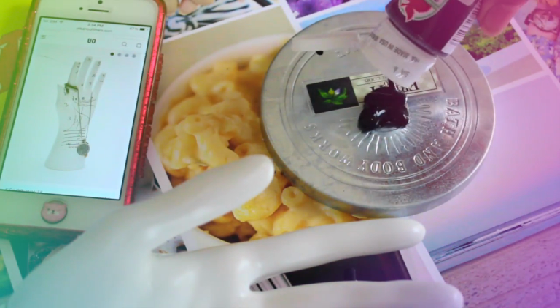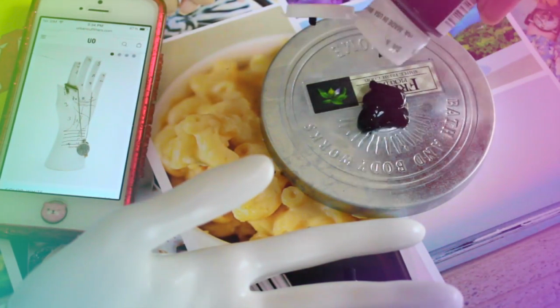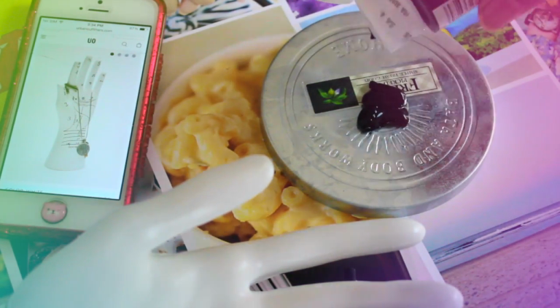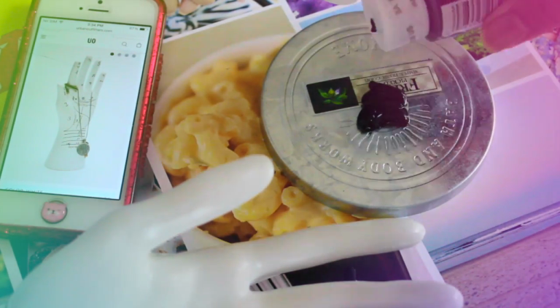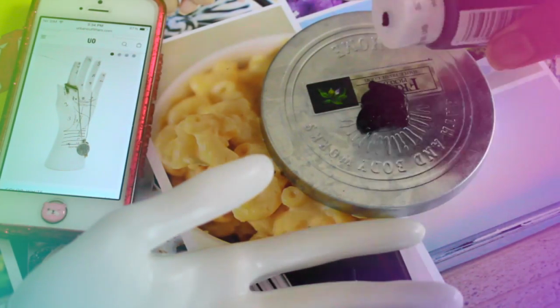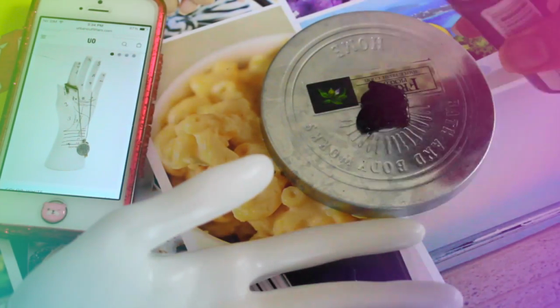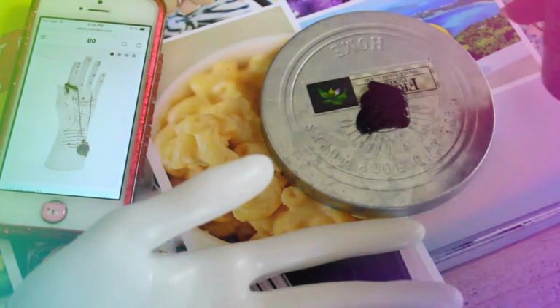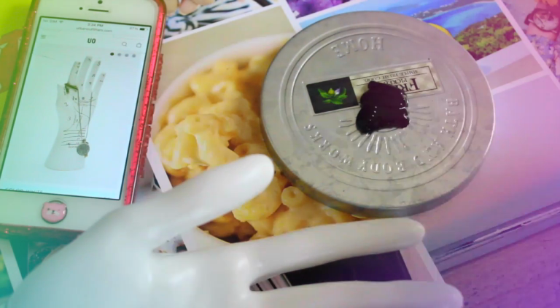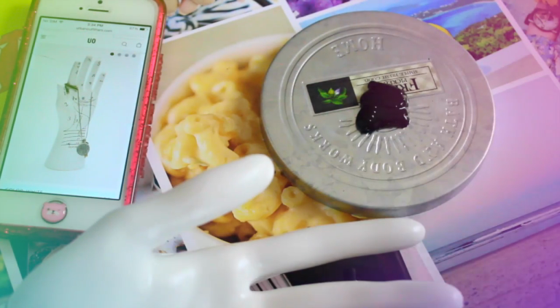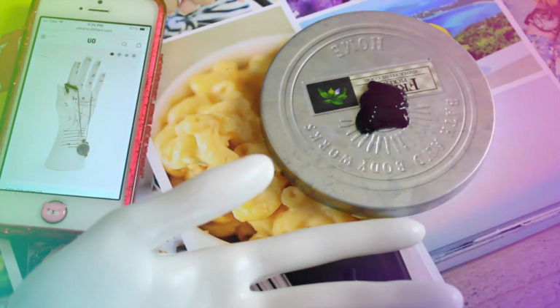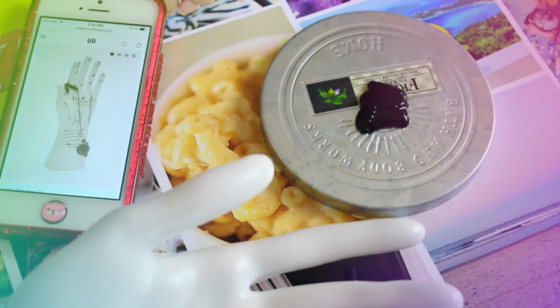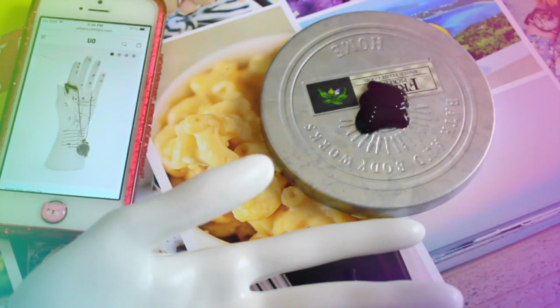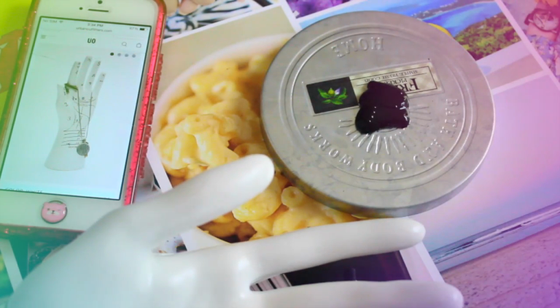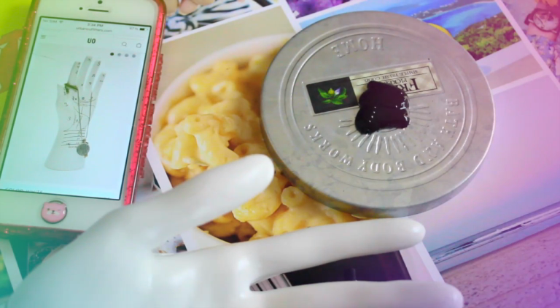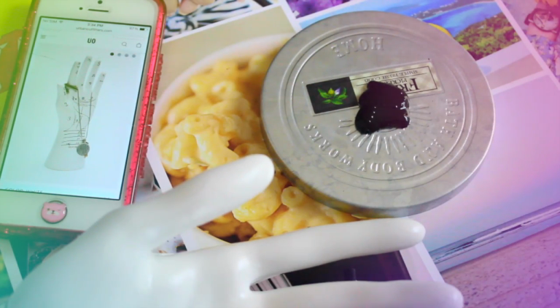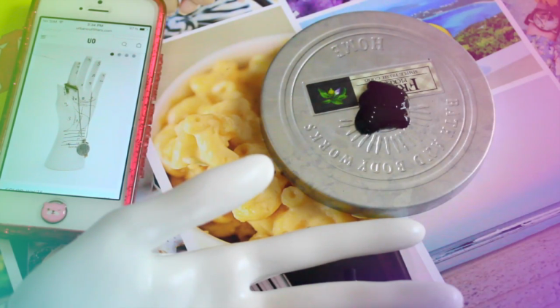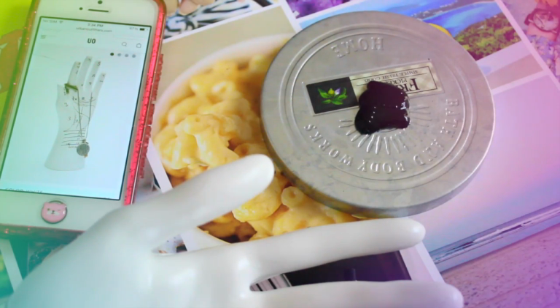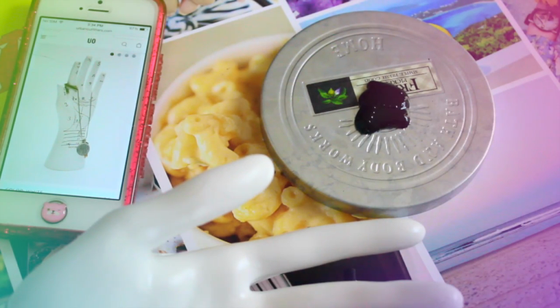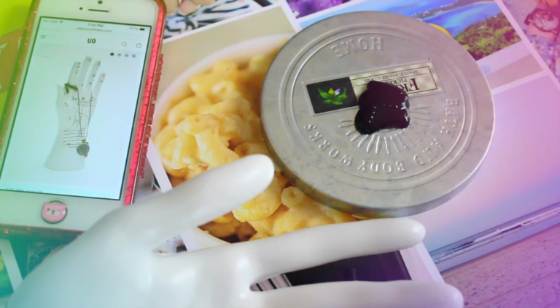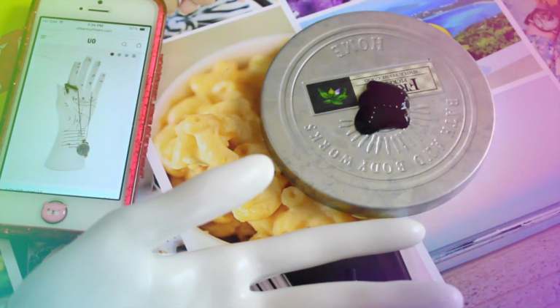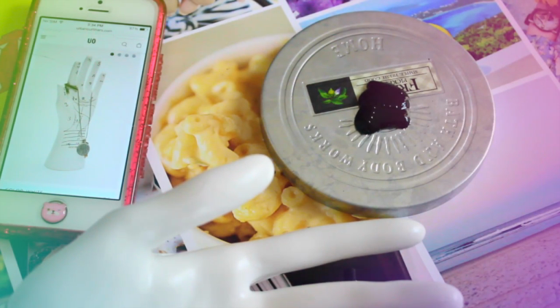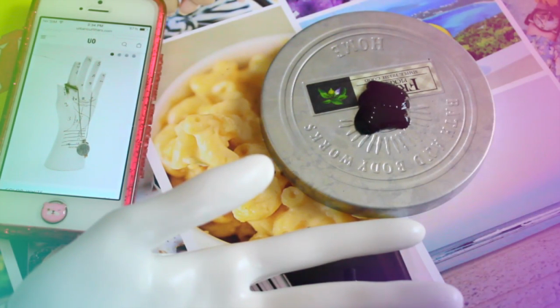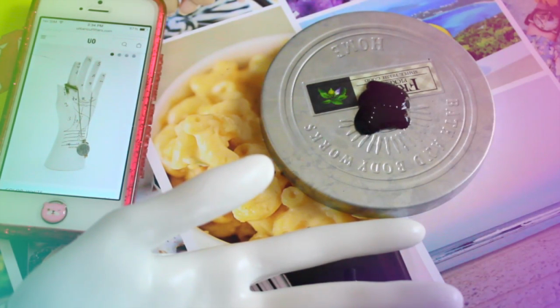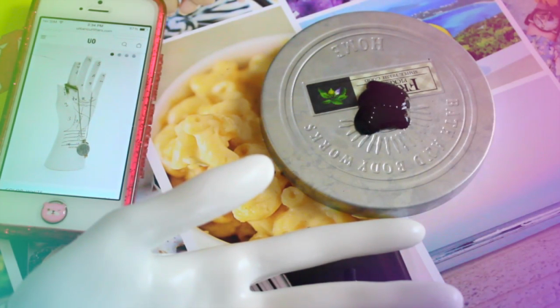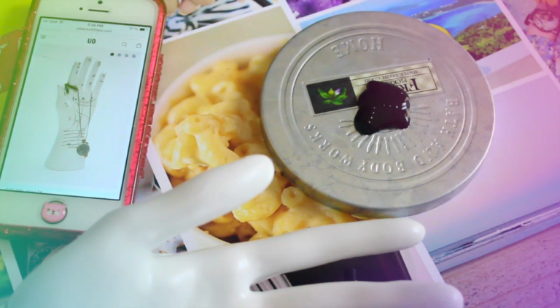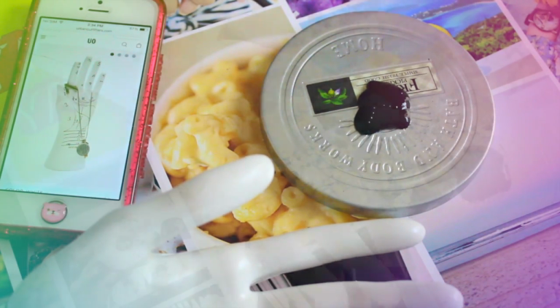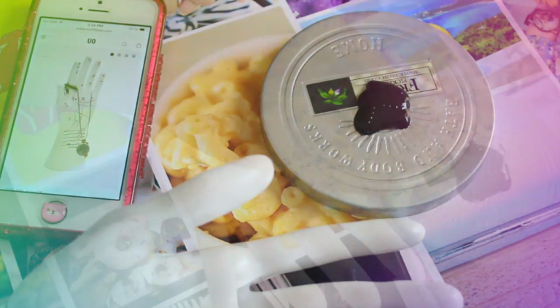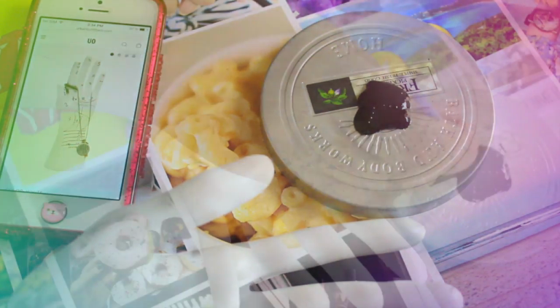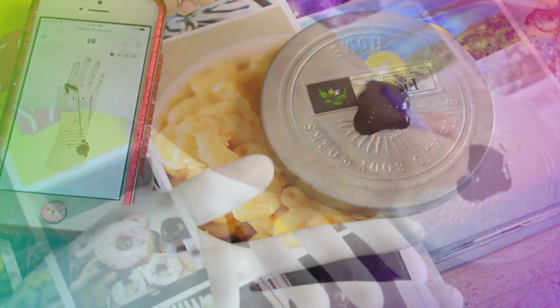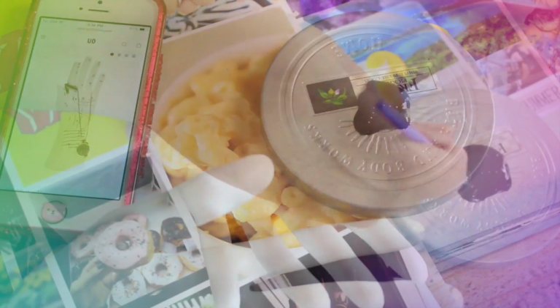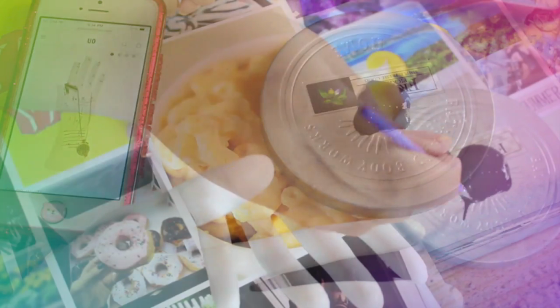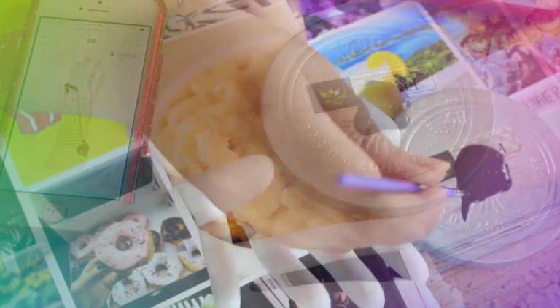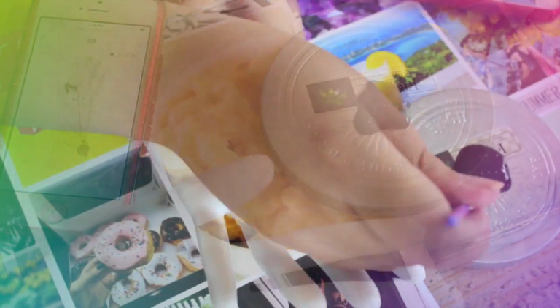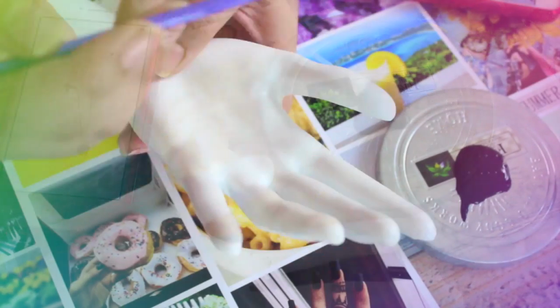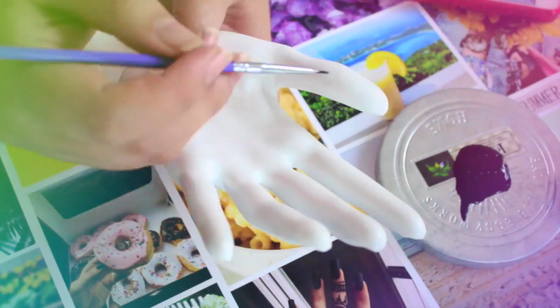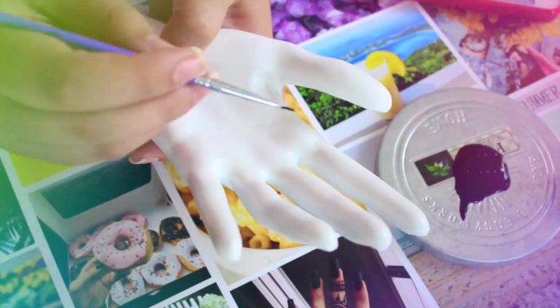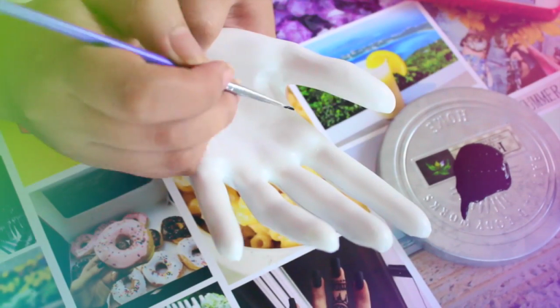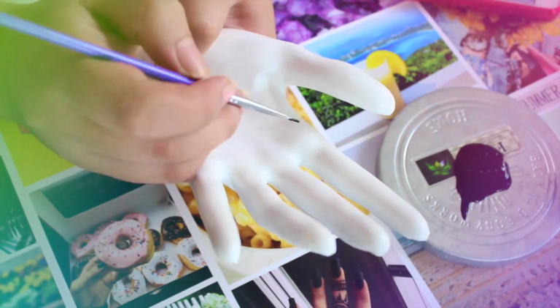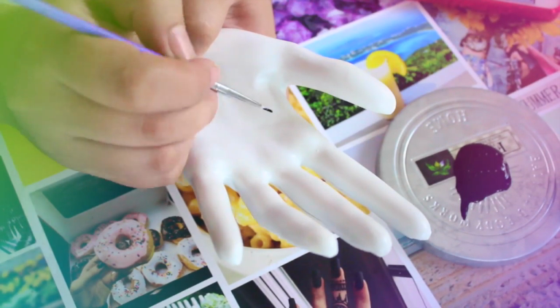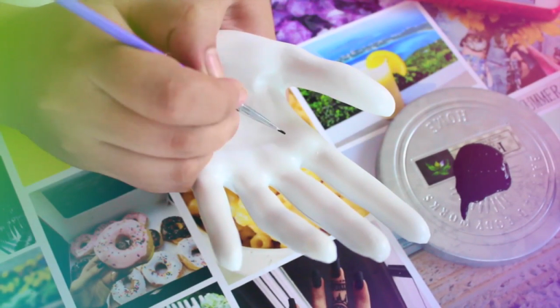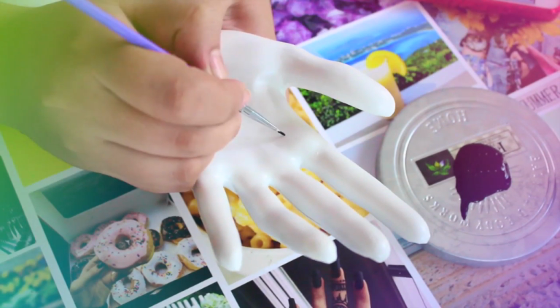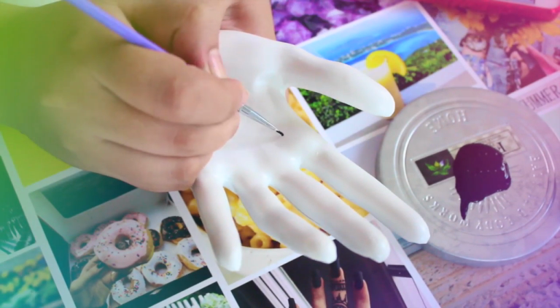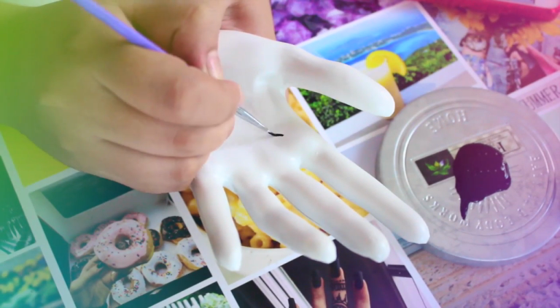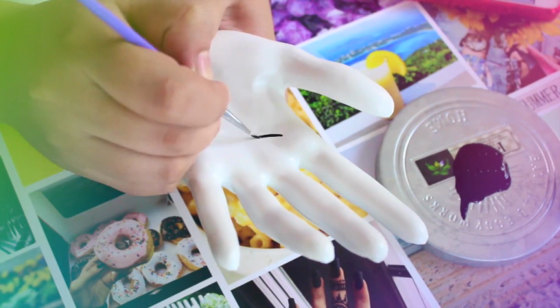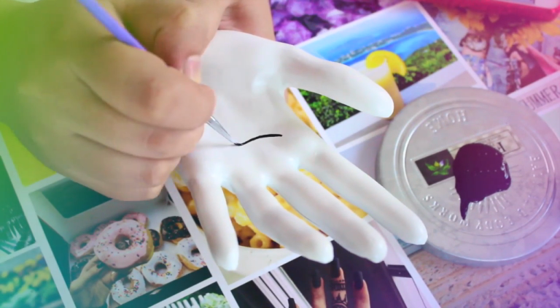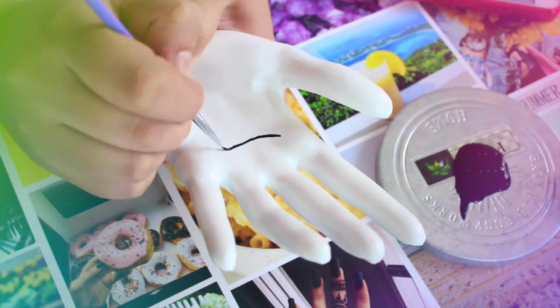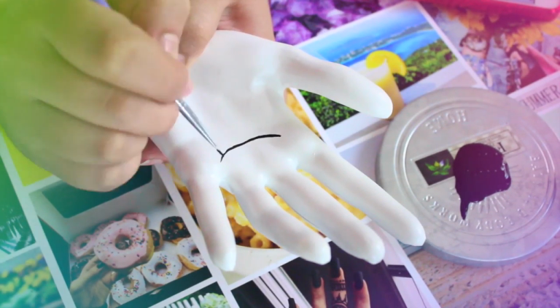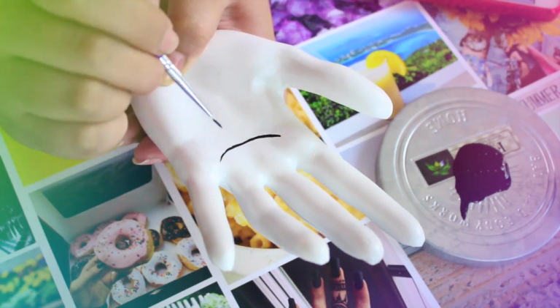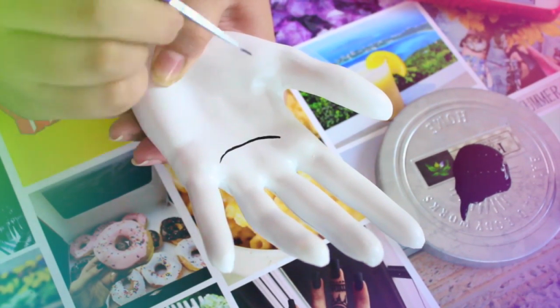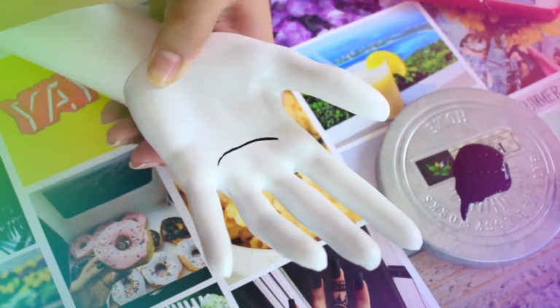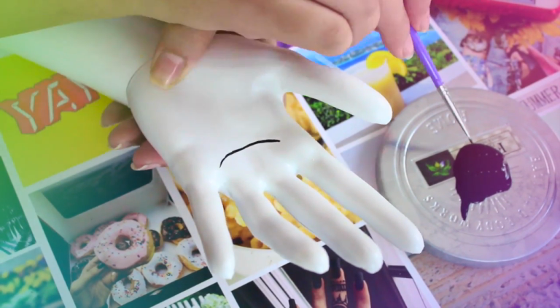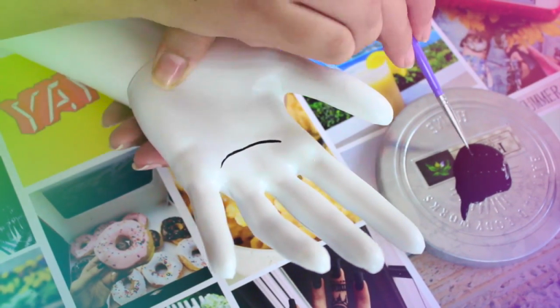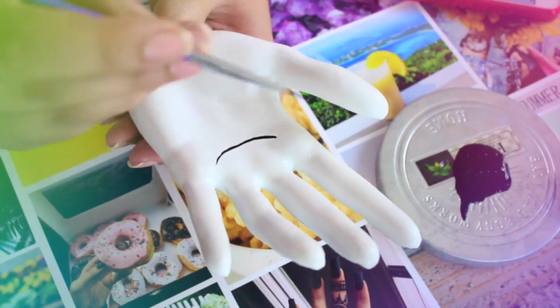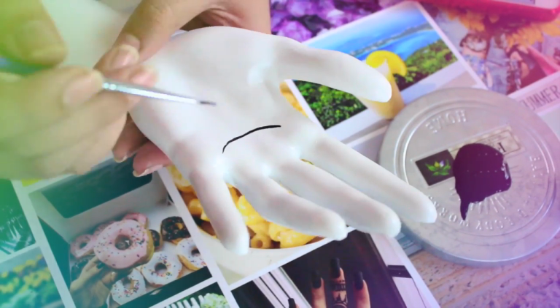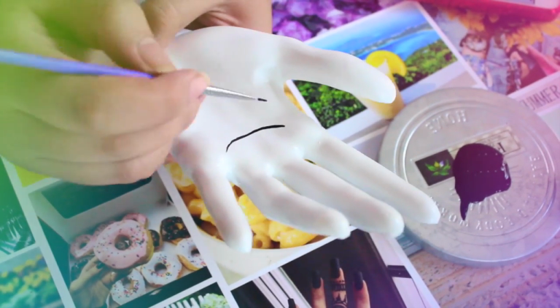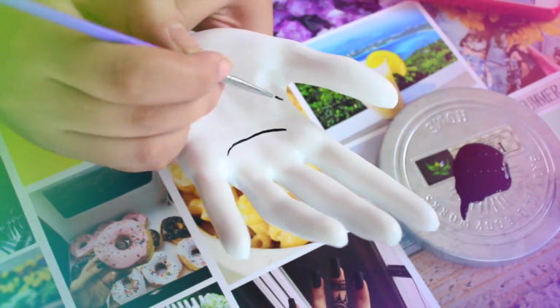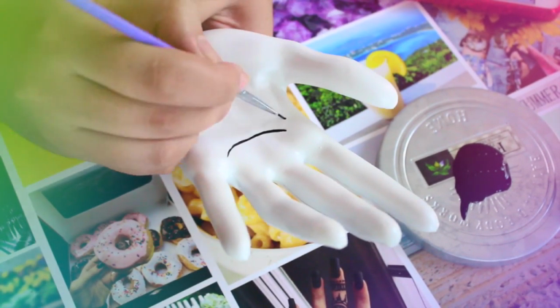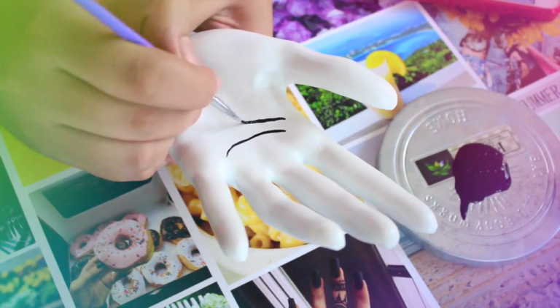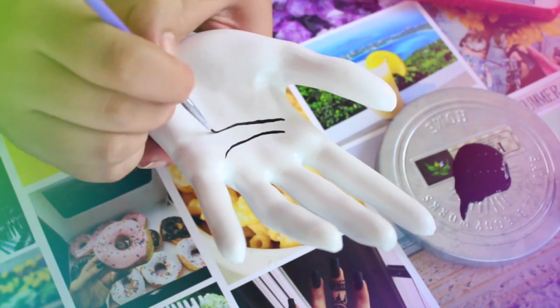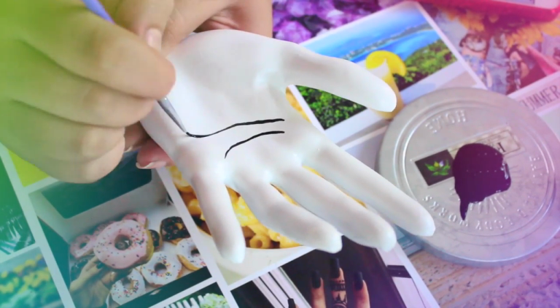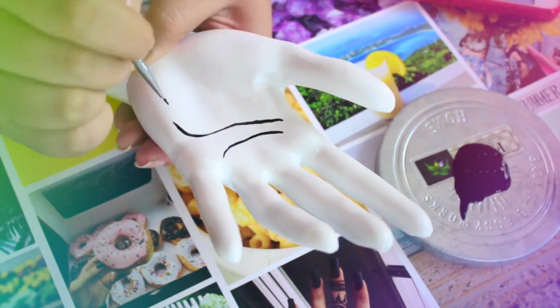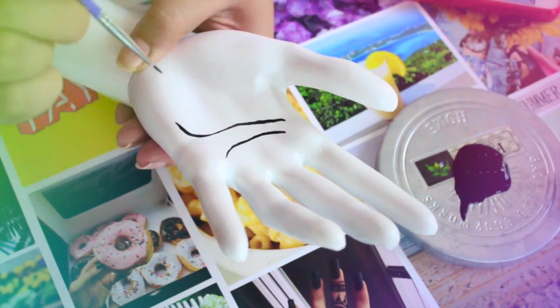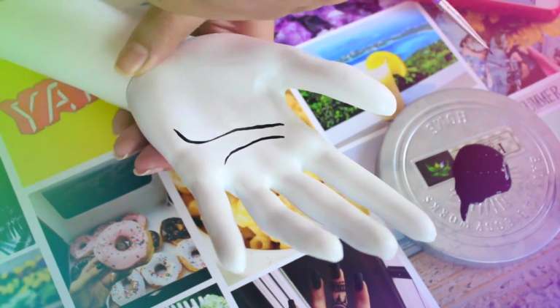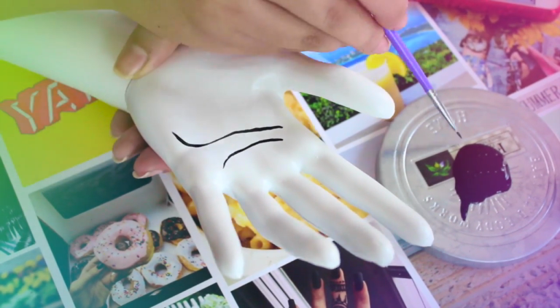Now use the jewelry stand from Urban Outfitters as an inspiration and start copying all the lines and symbols.